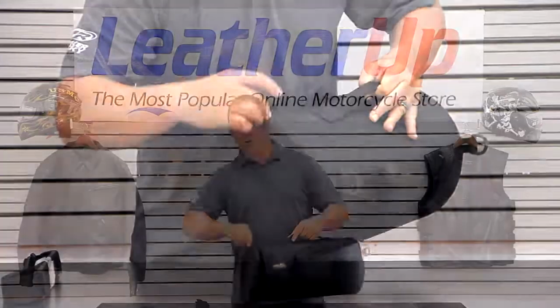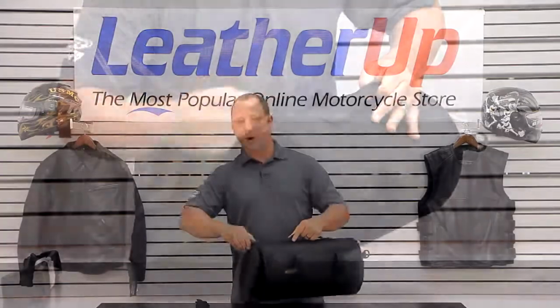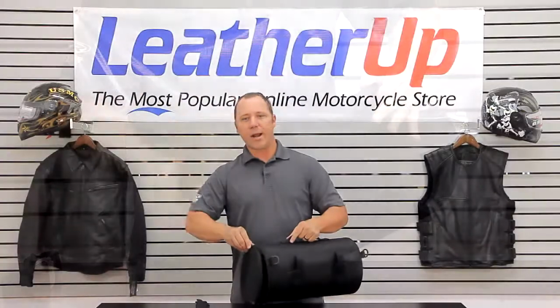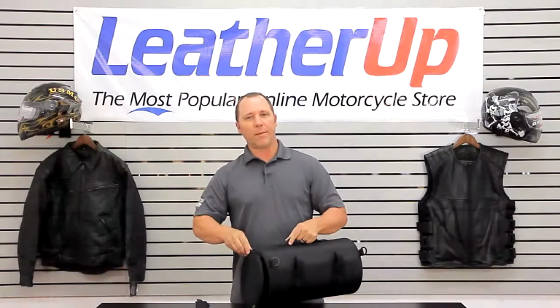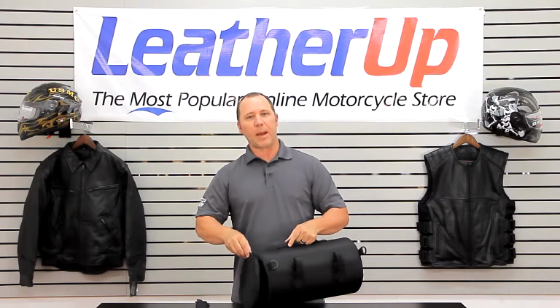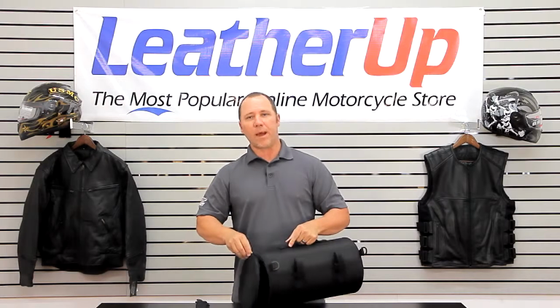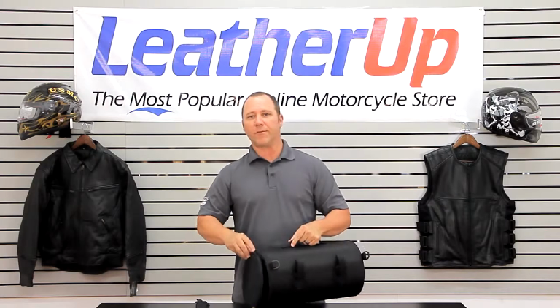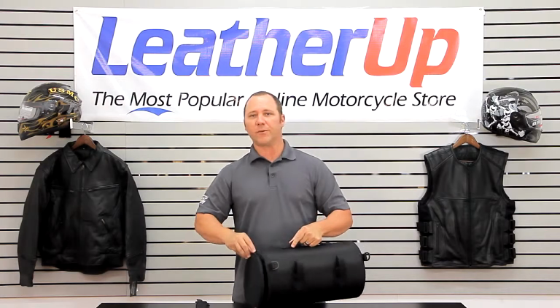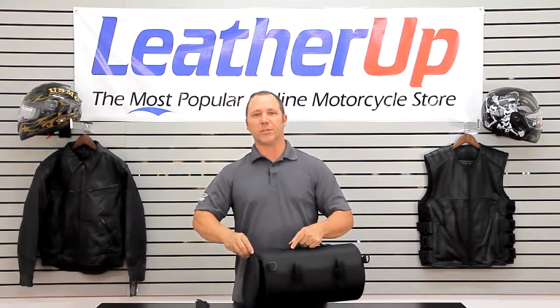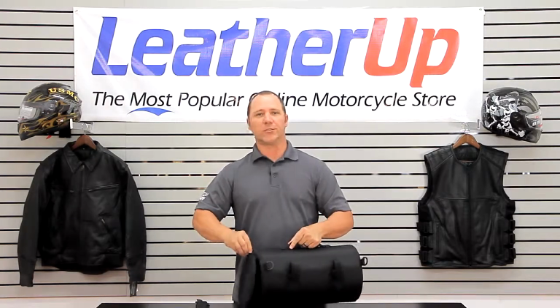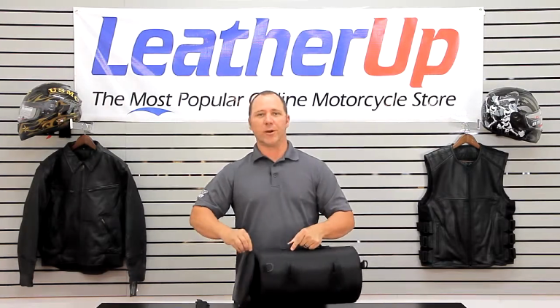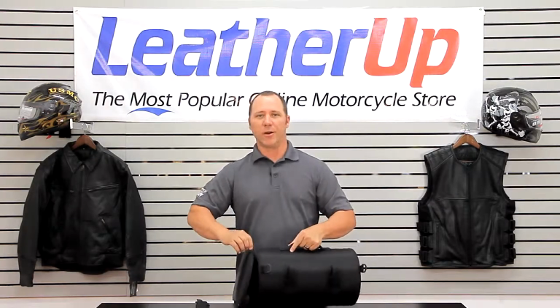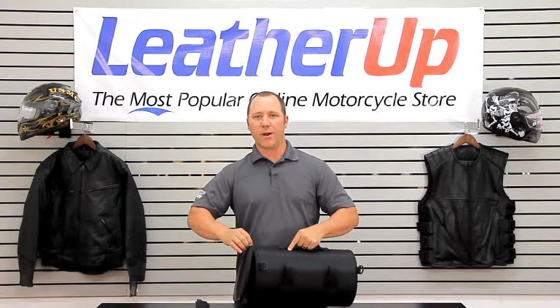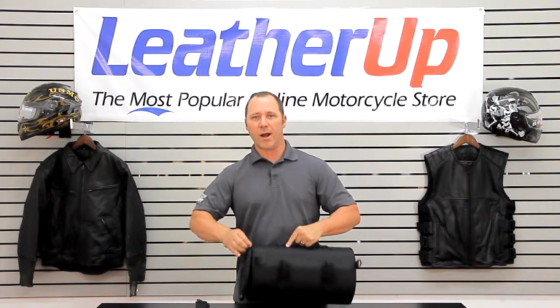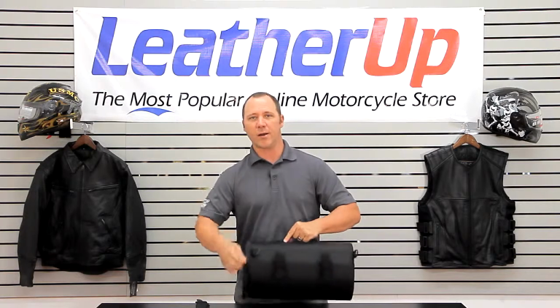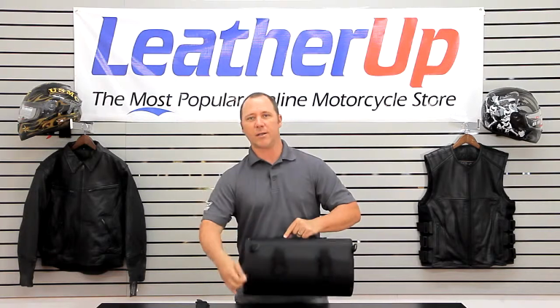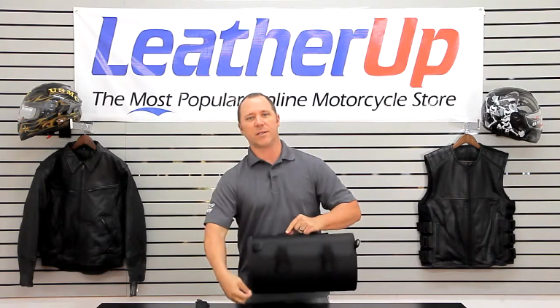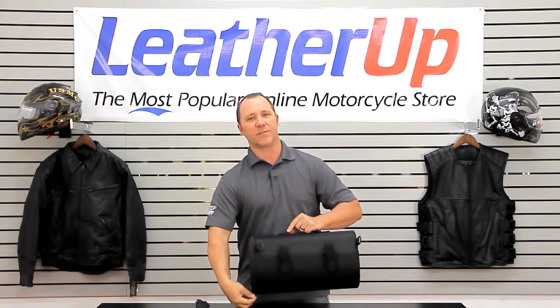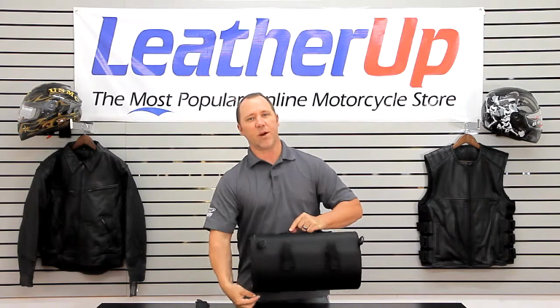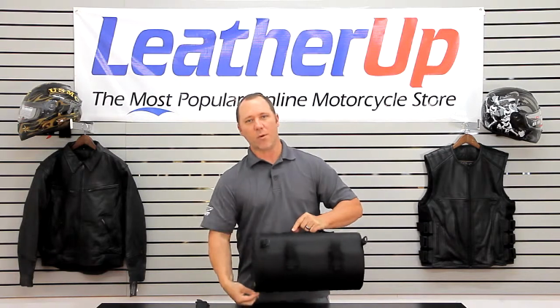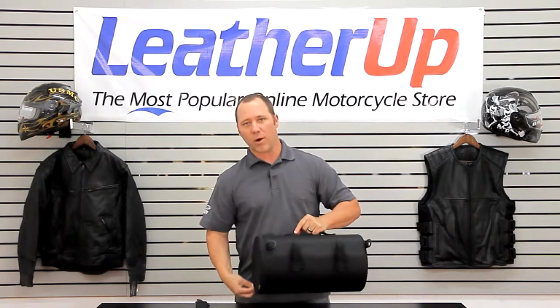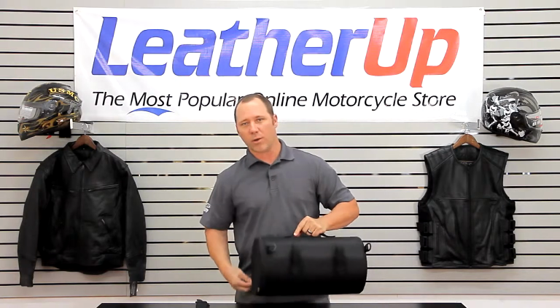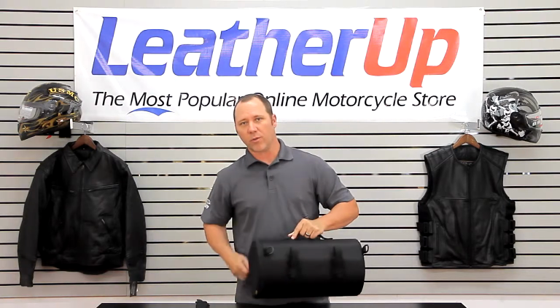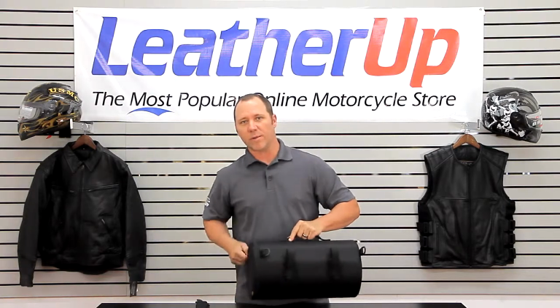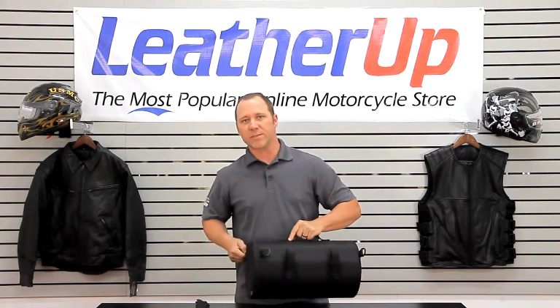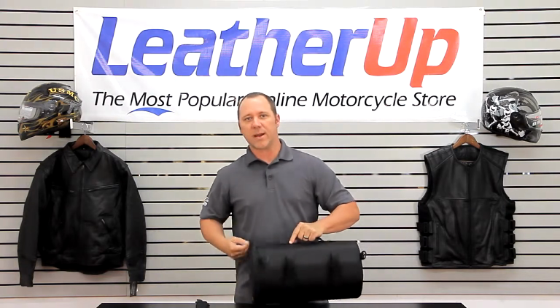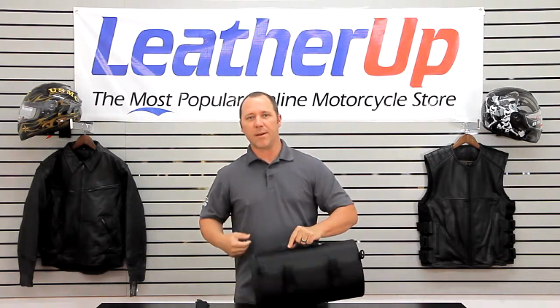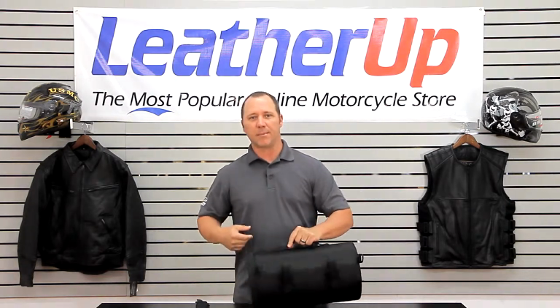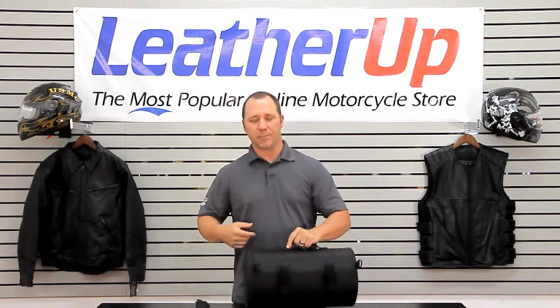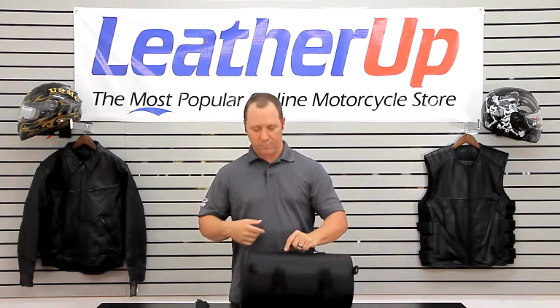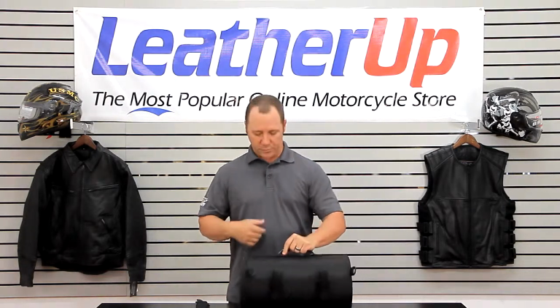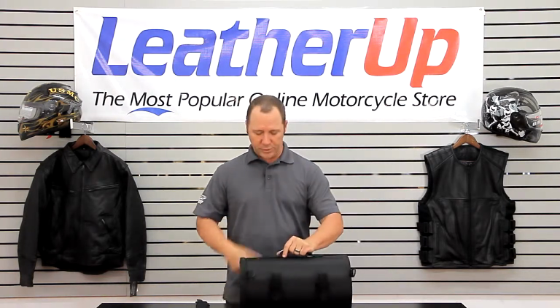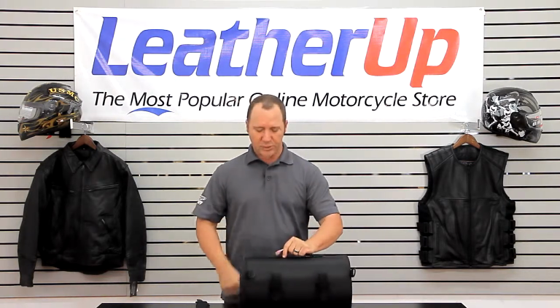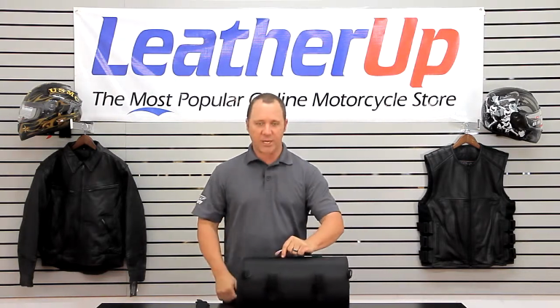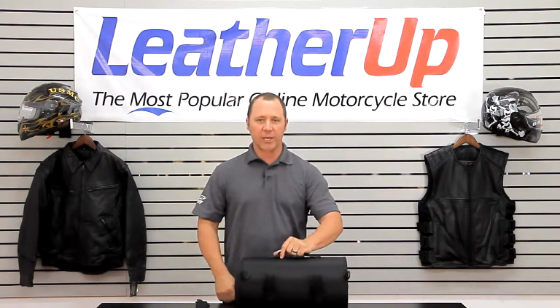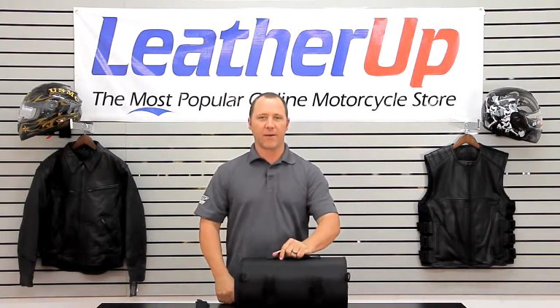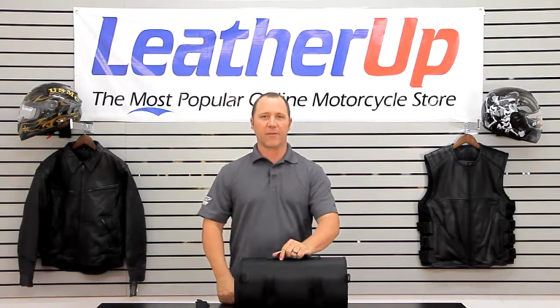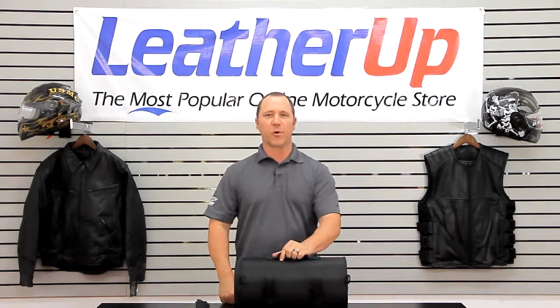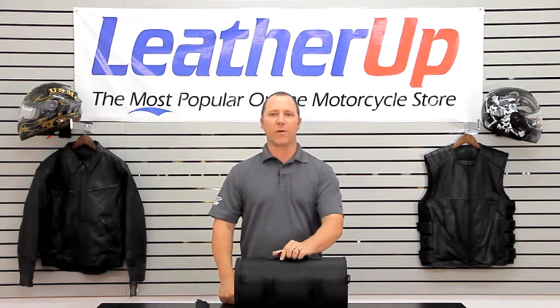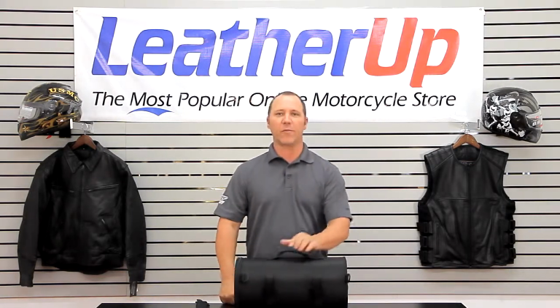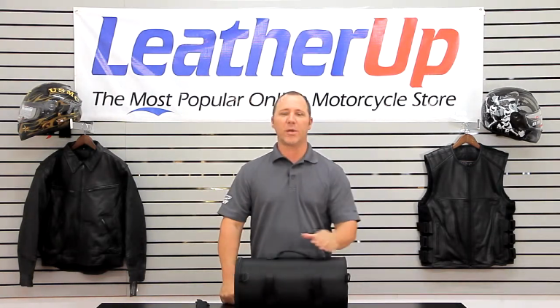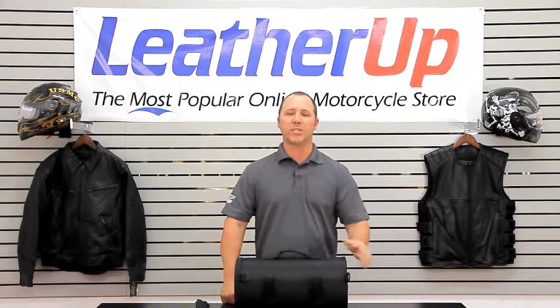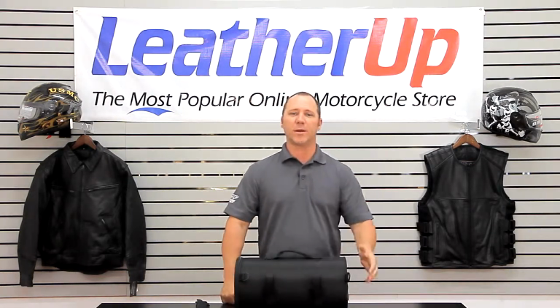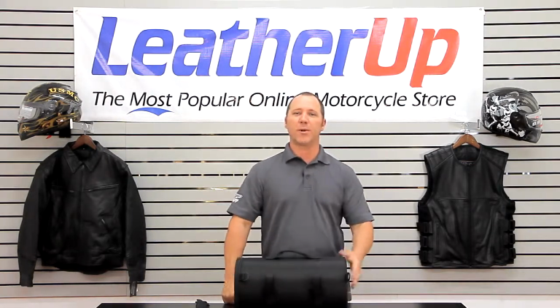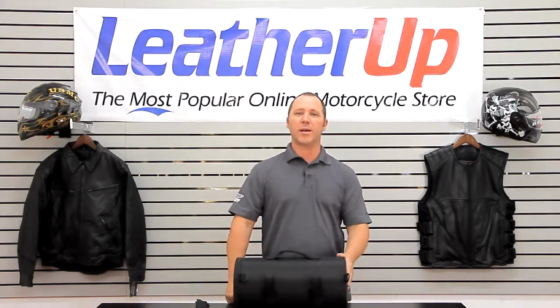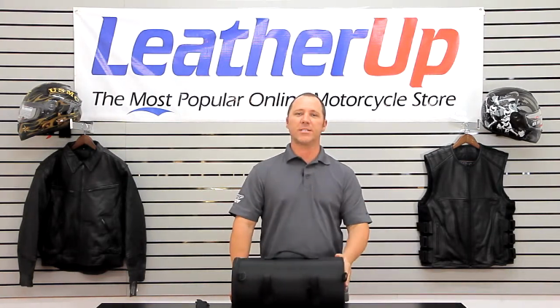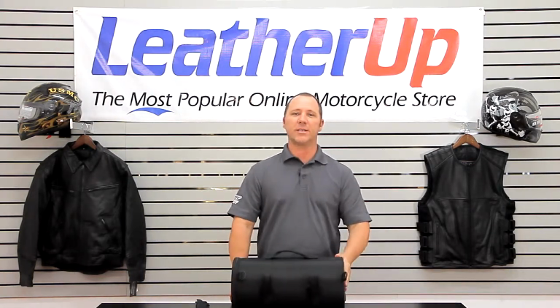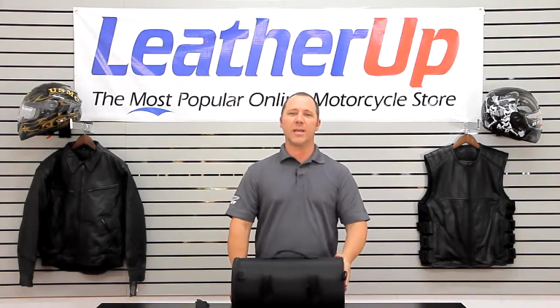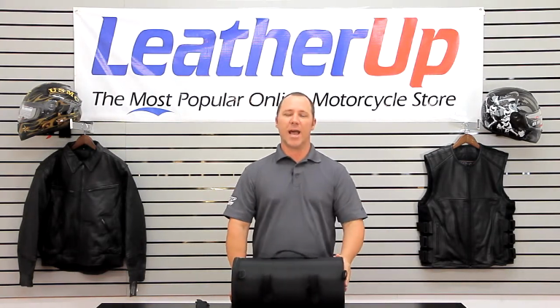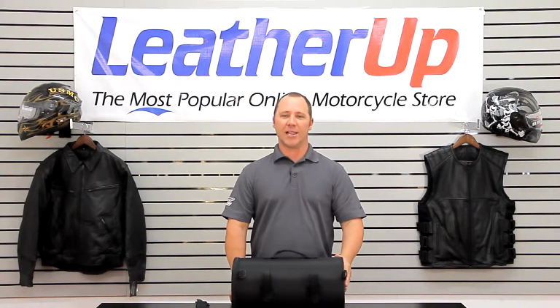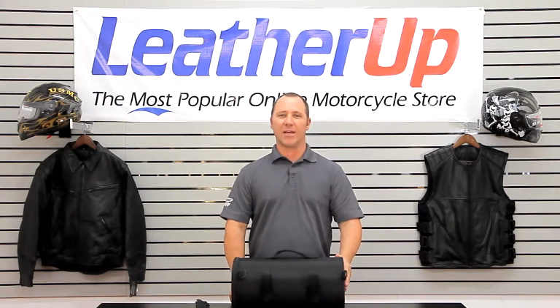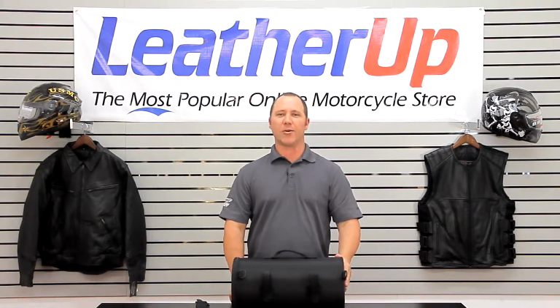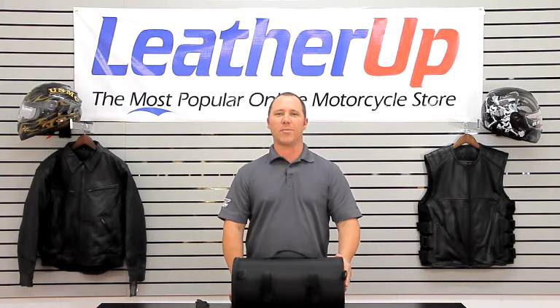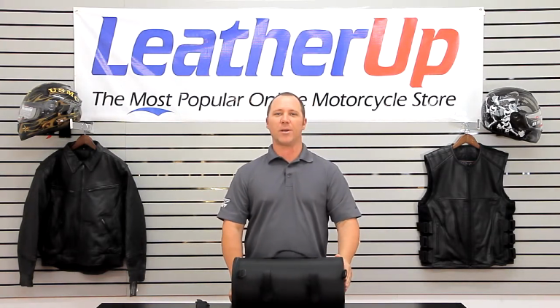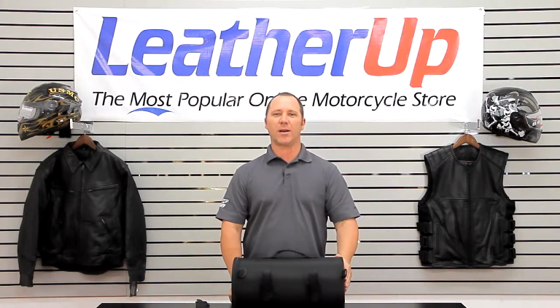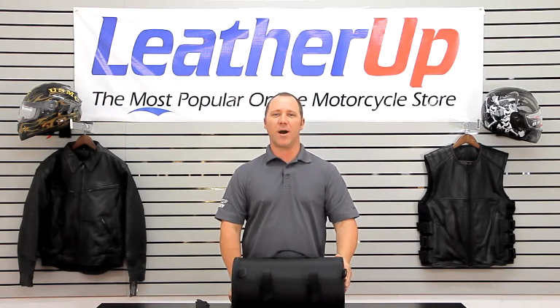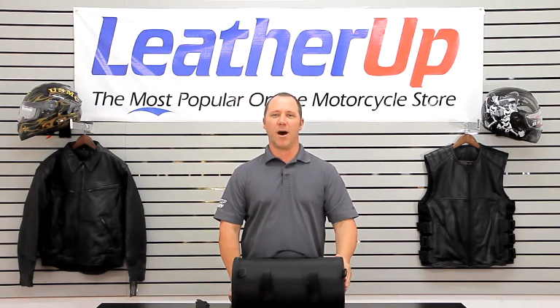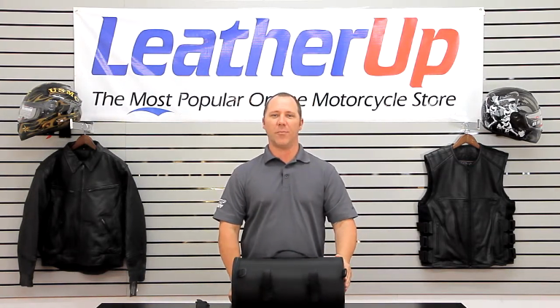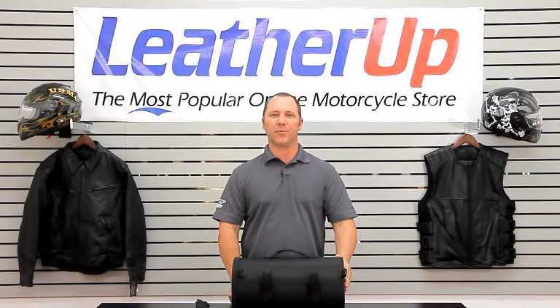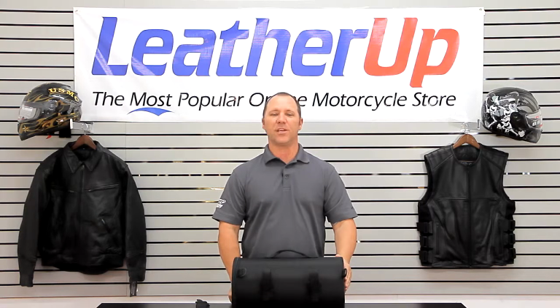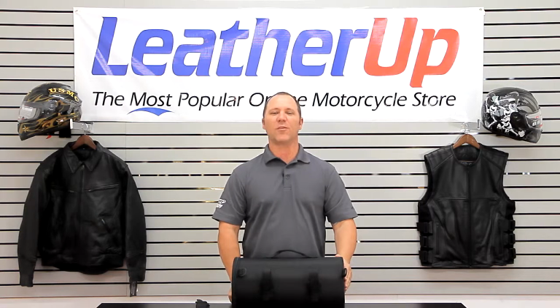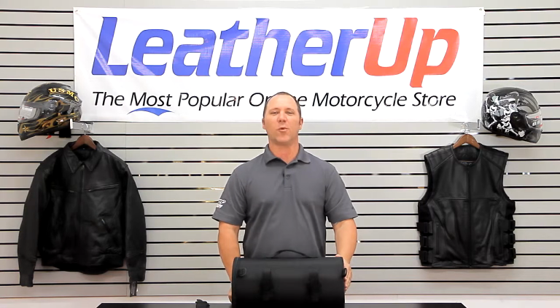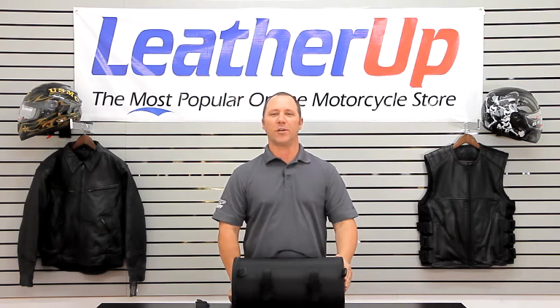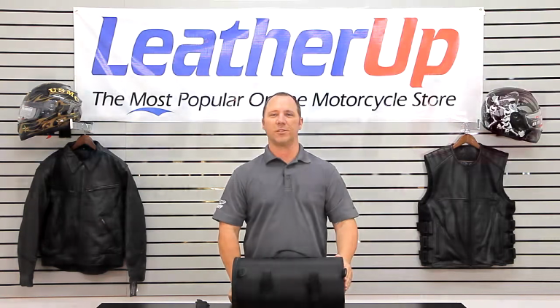Great bag for just running around. It does very well on the website. Please check it out for more information and pricing at leatherup.com. Thanks for watching.